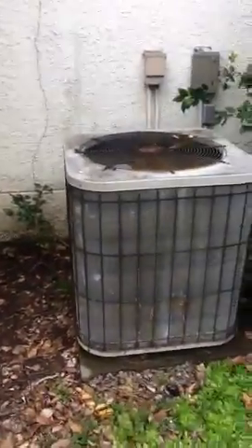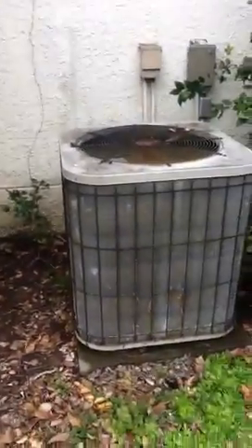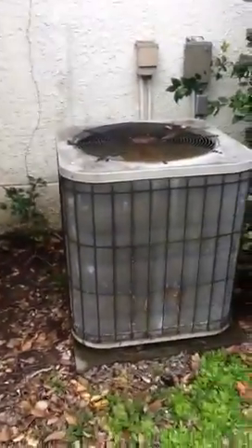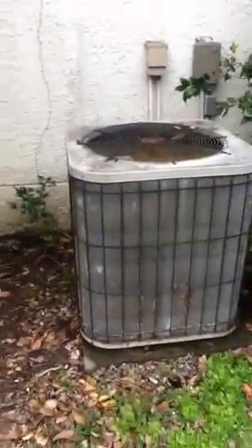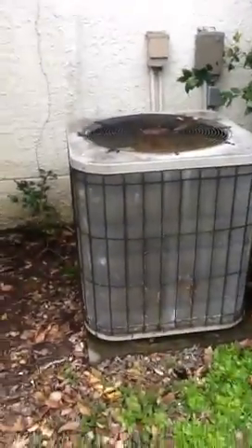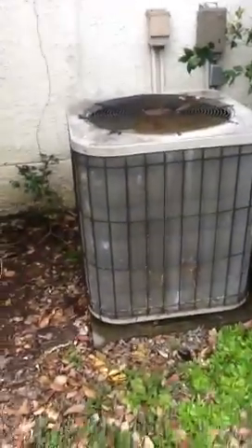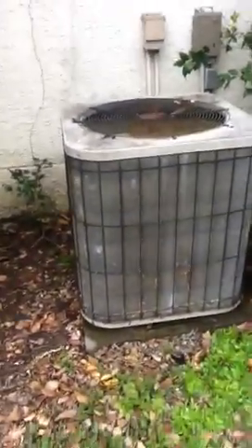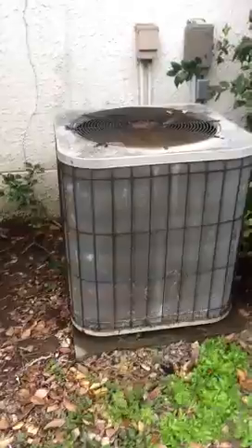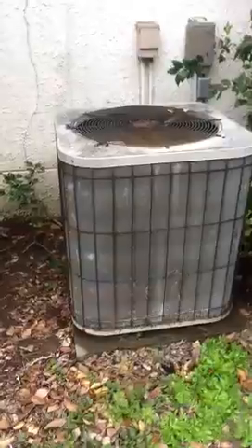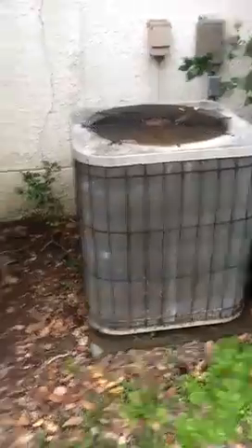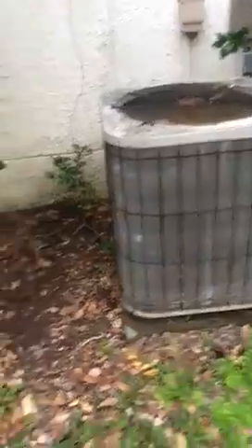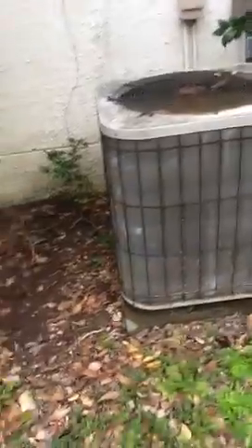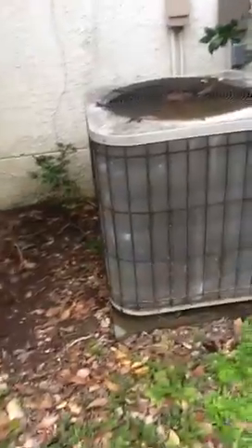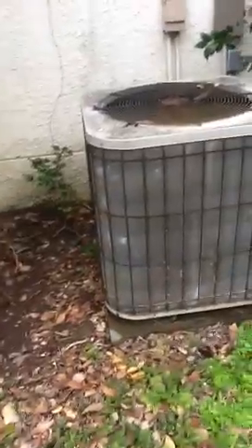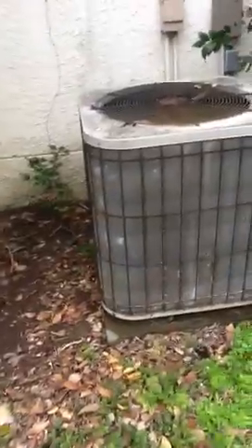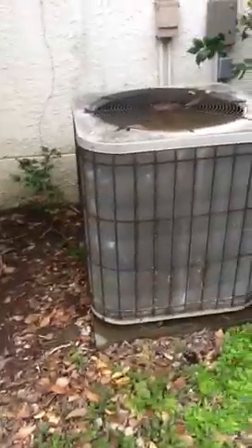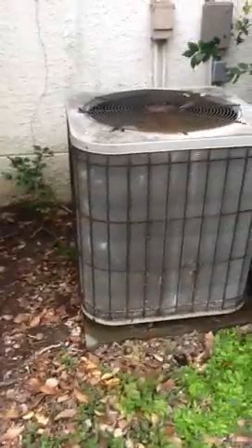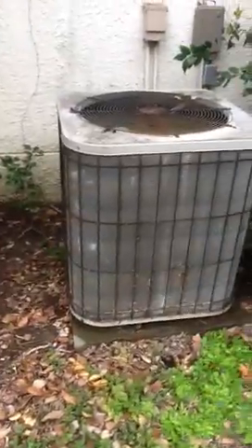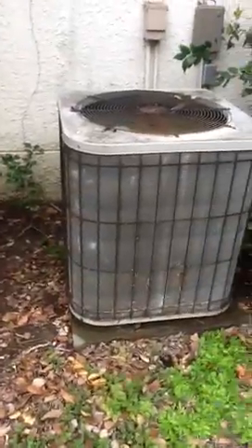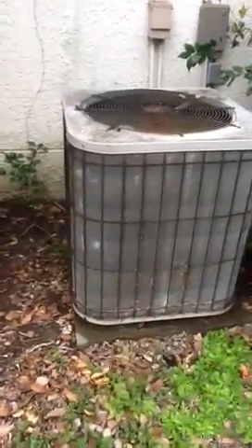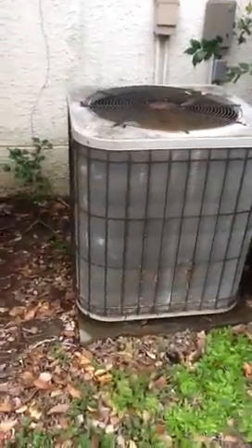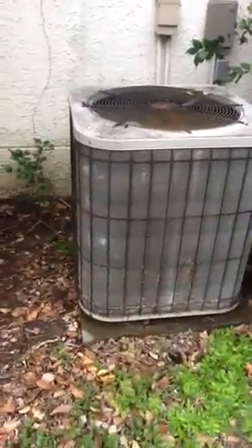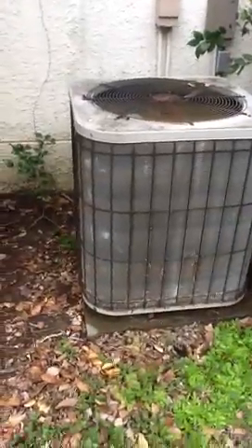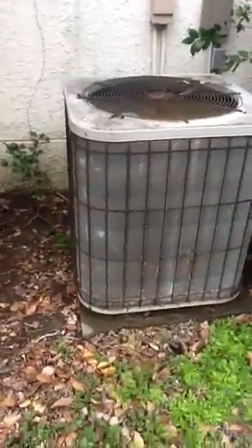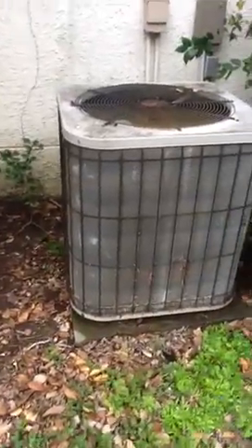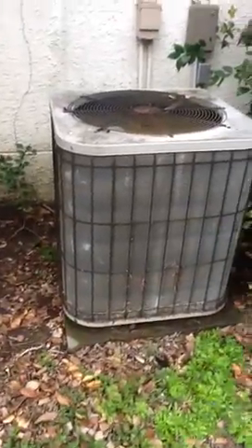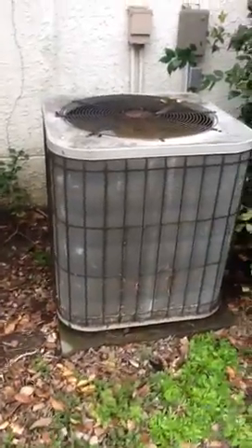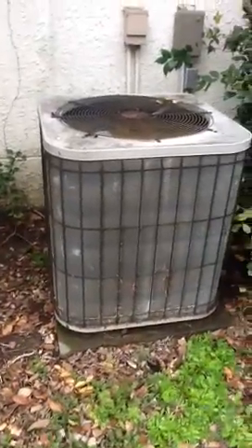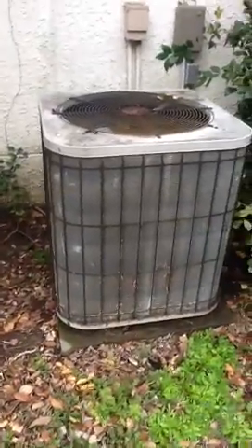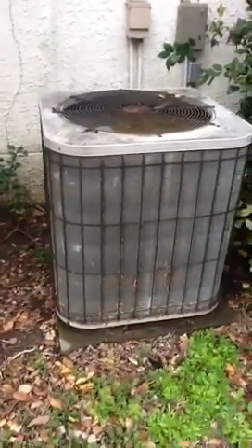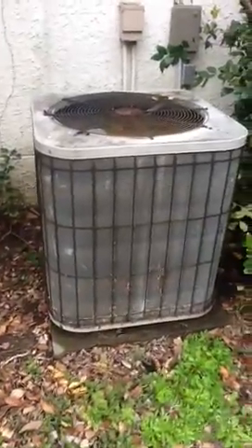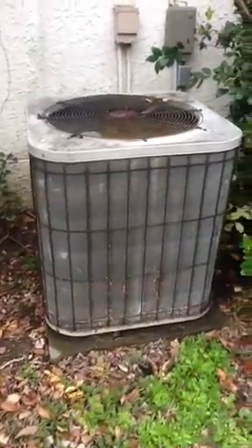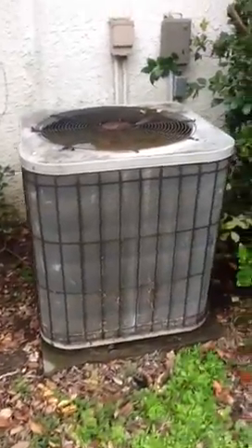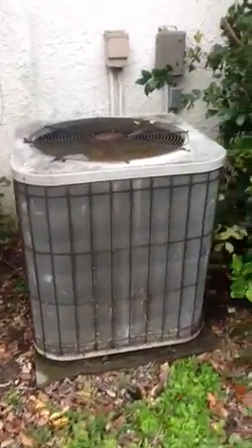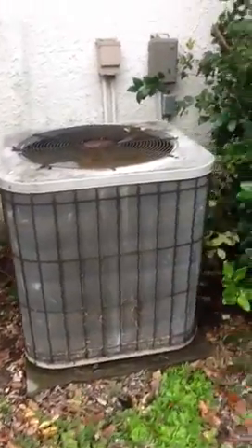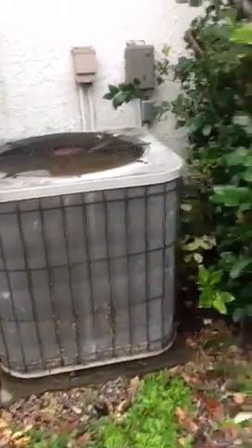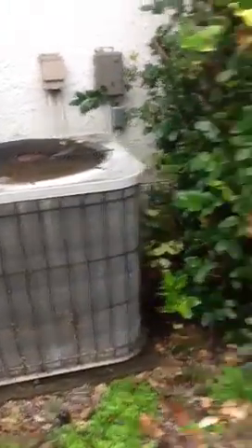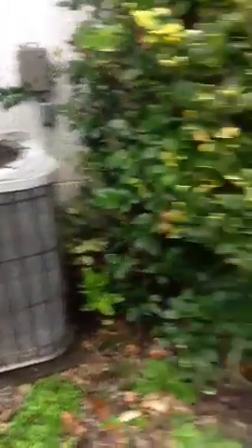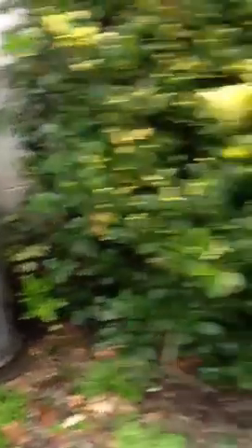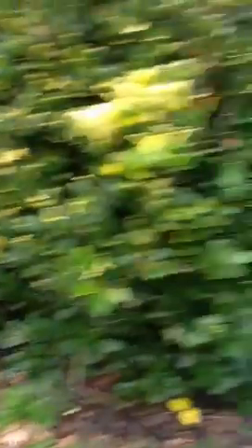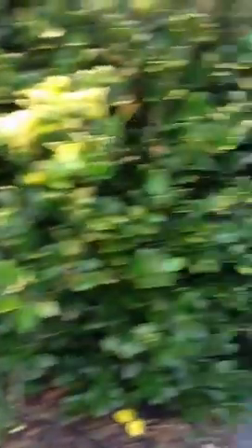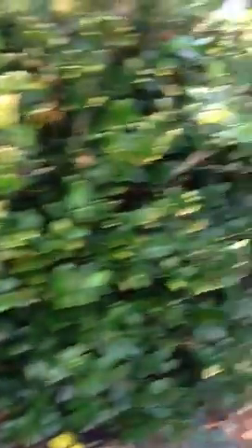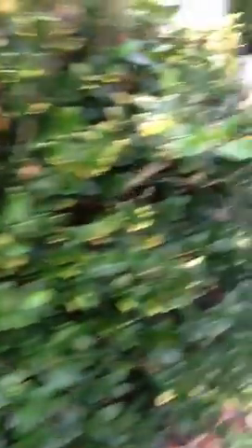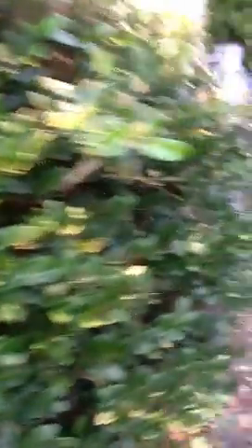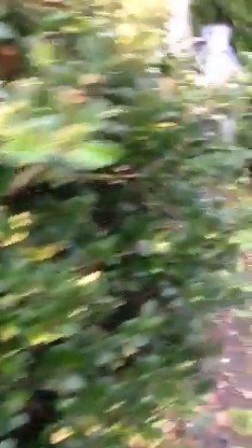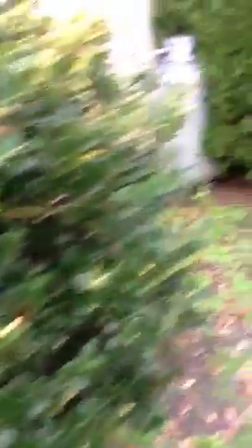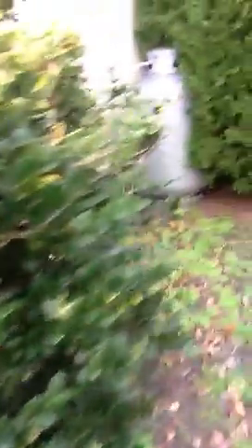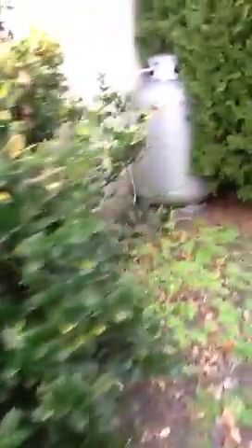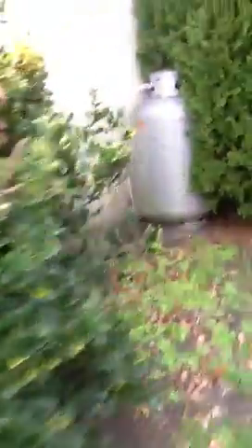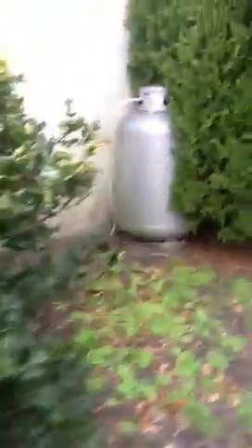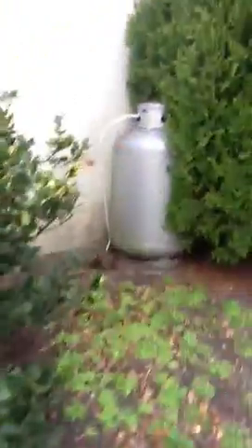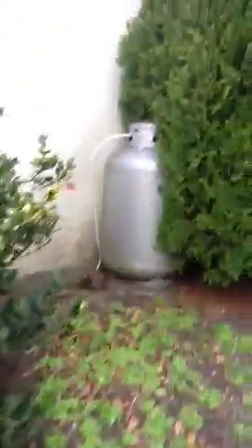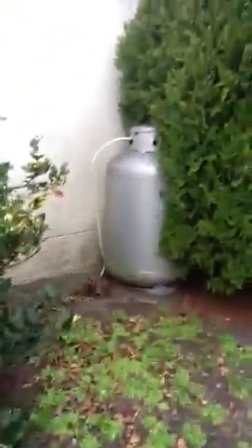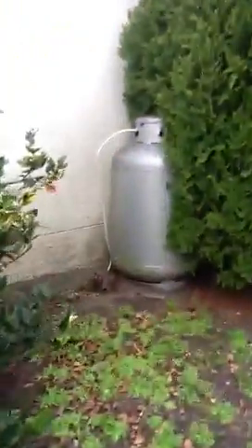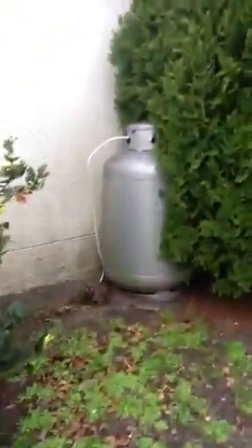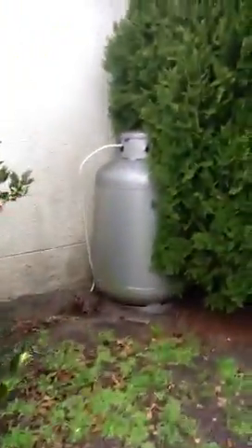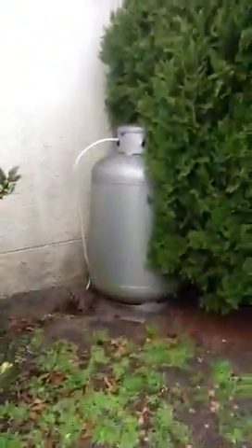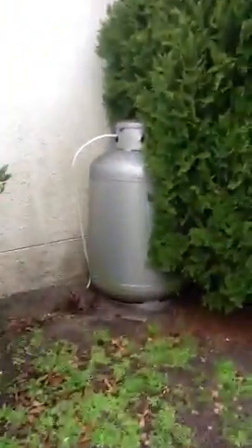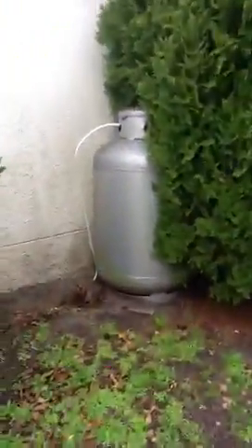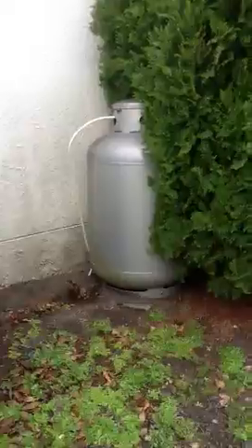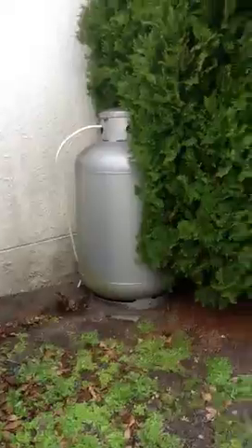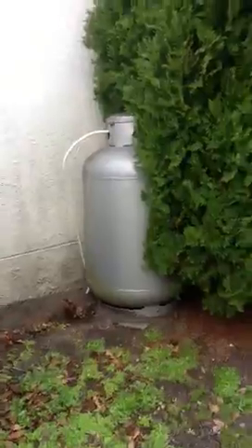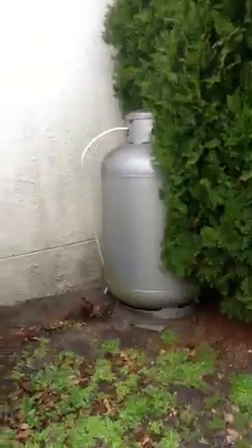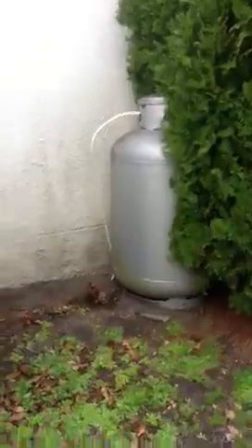Older heat pump — guessing around 10 to 12 years old. And there's your LP tank.